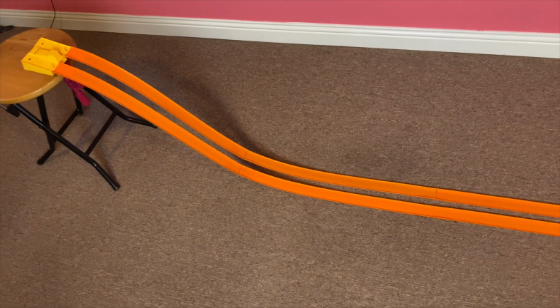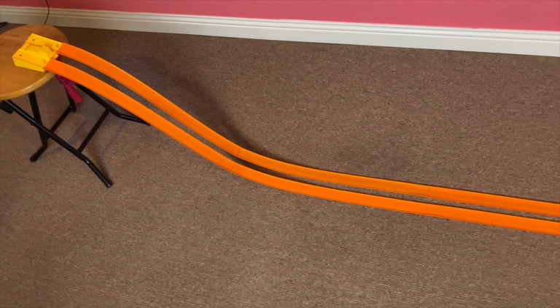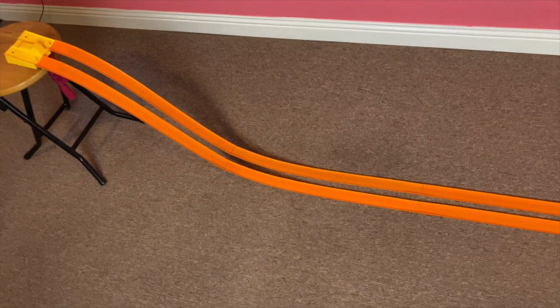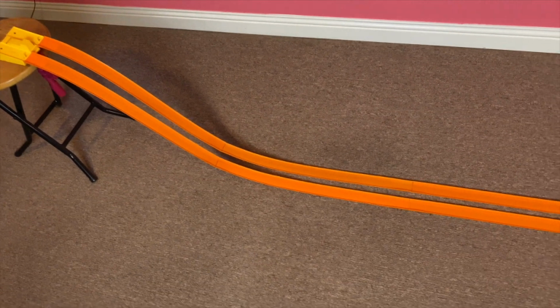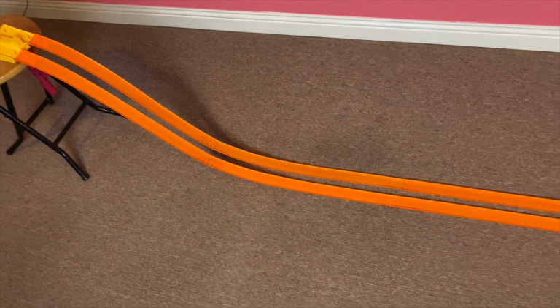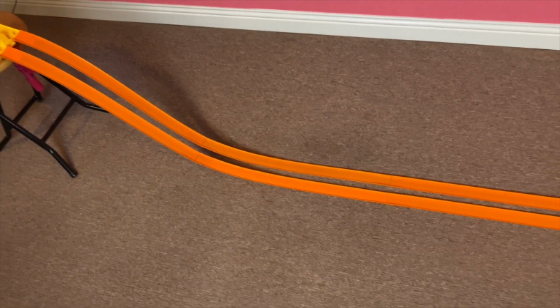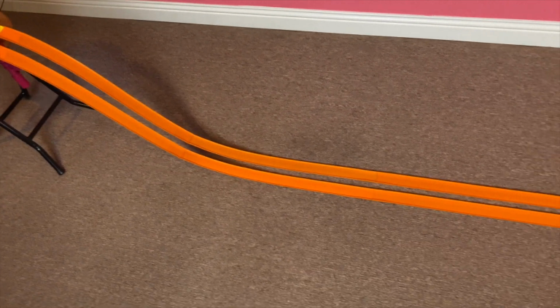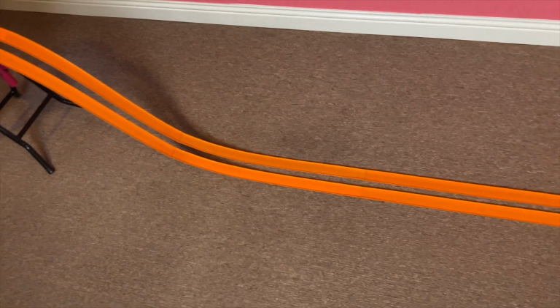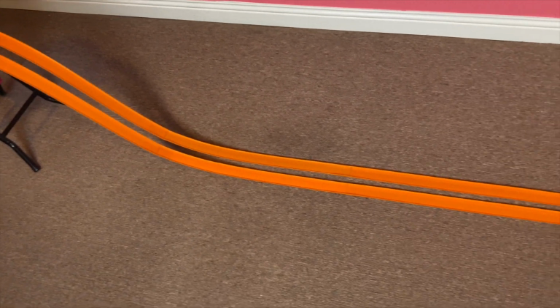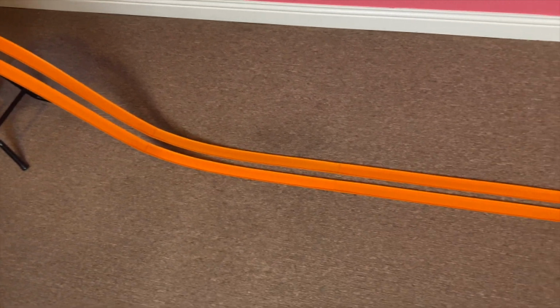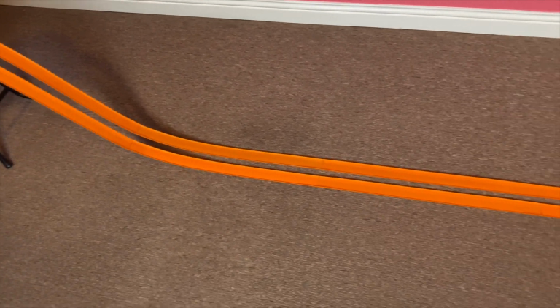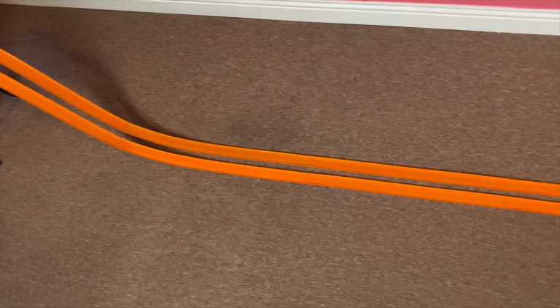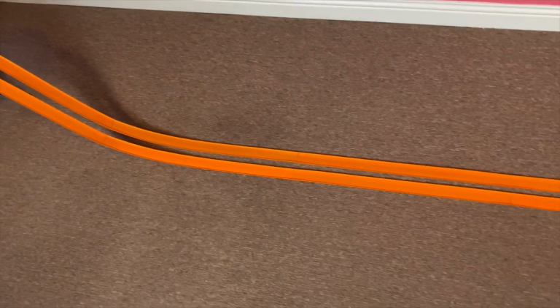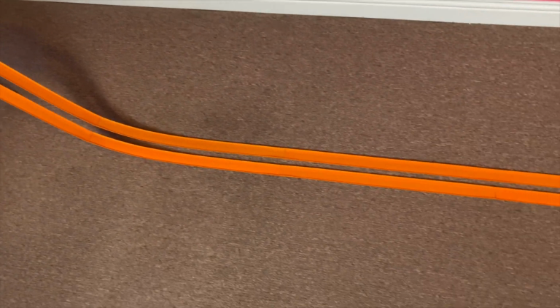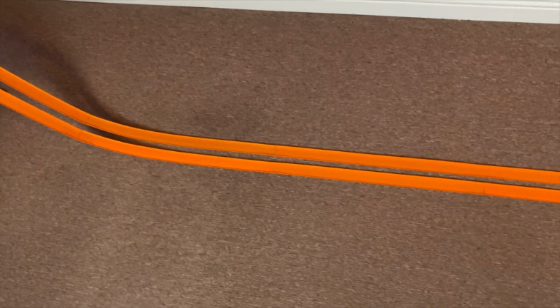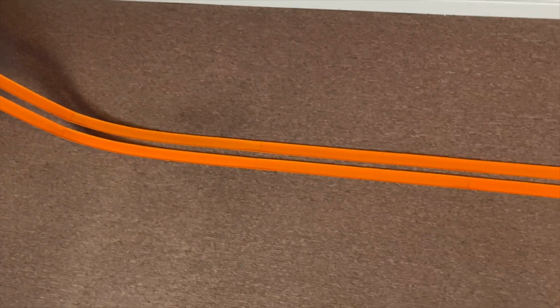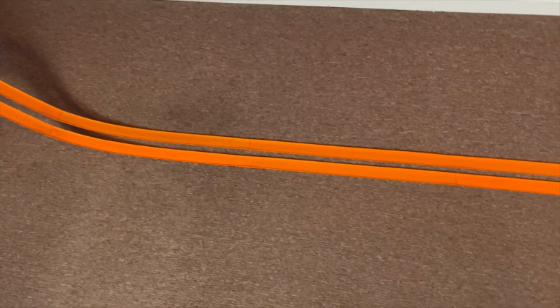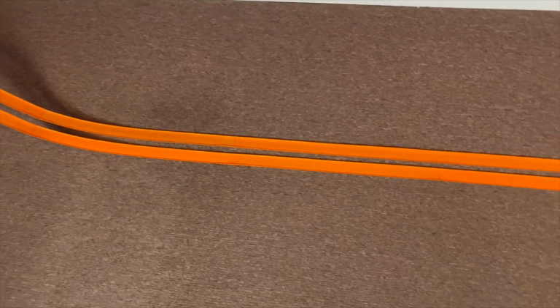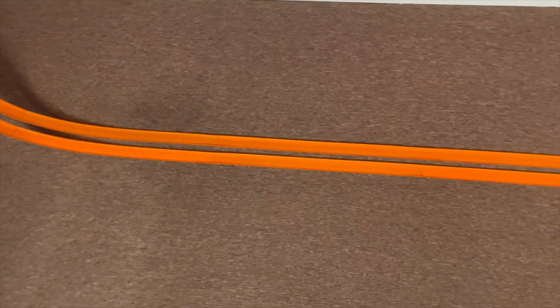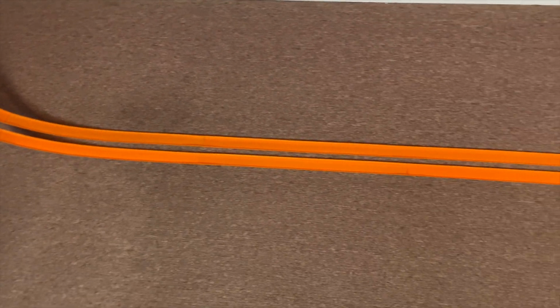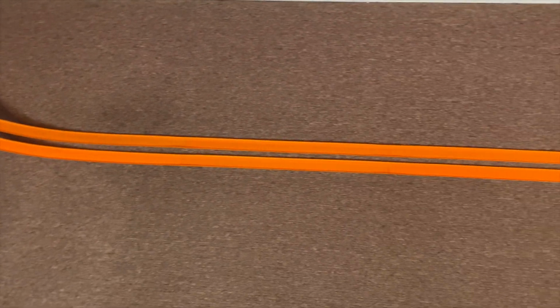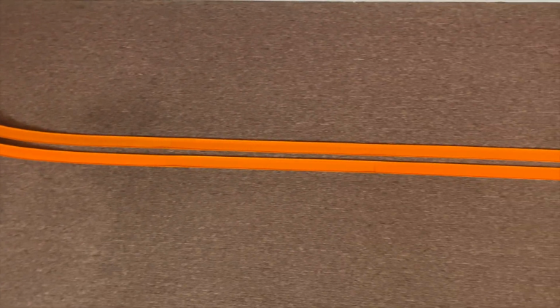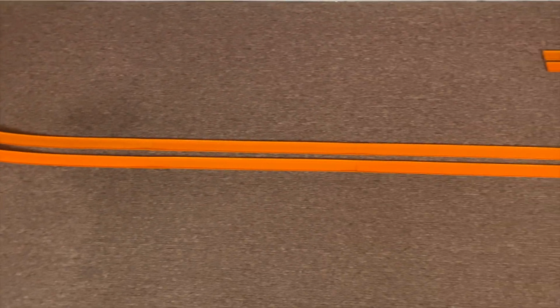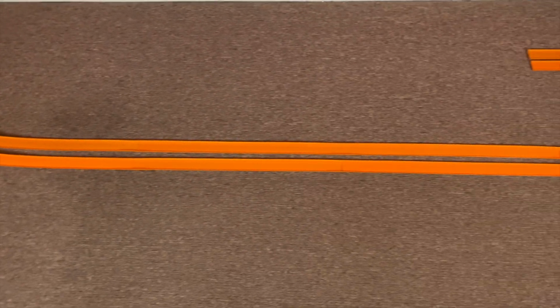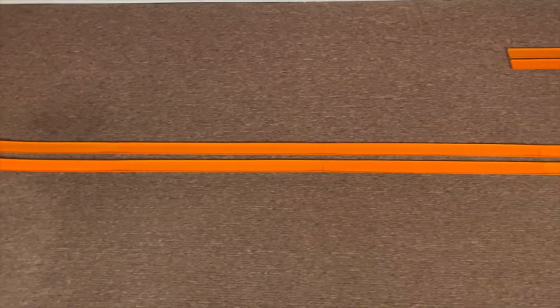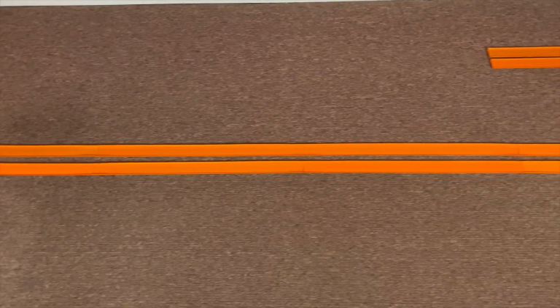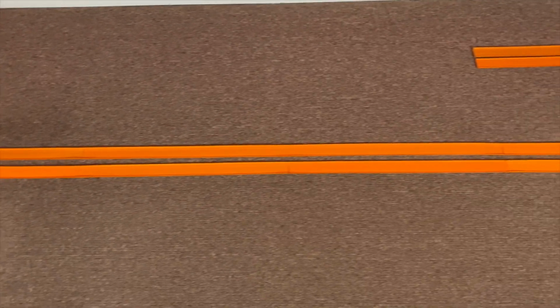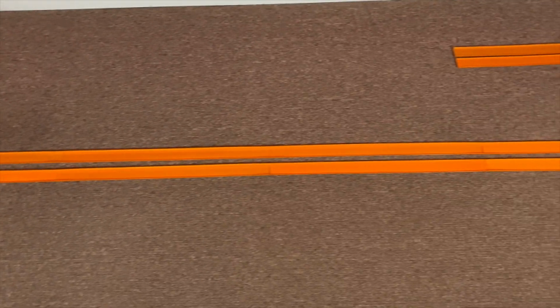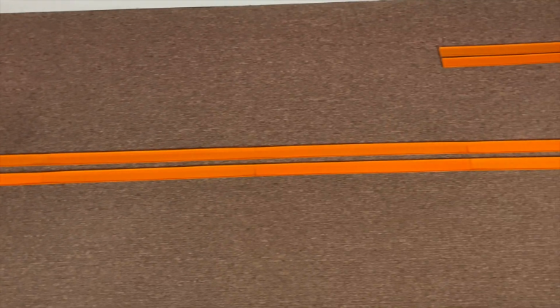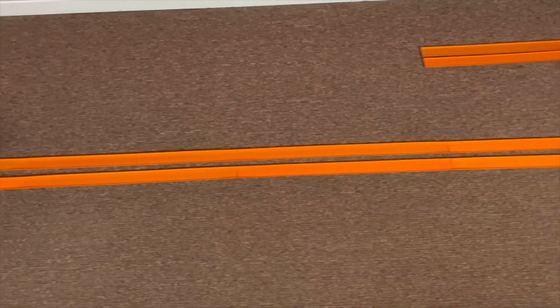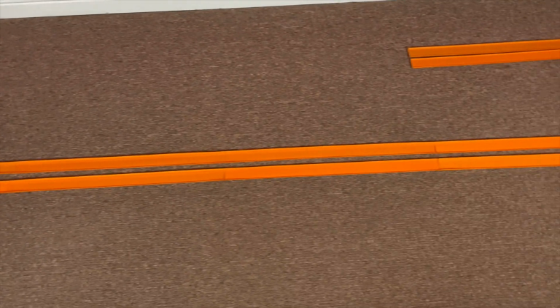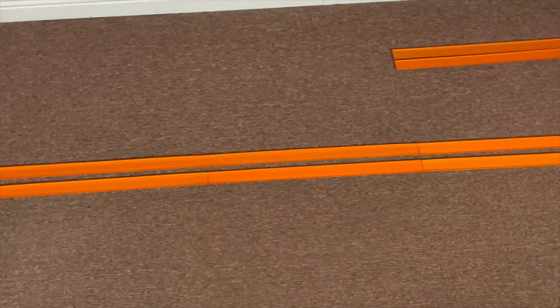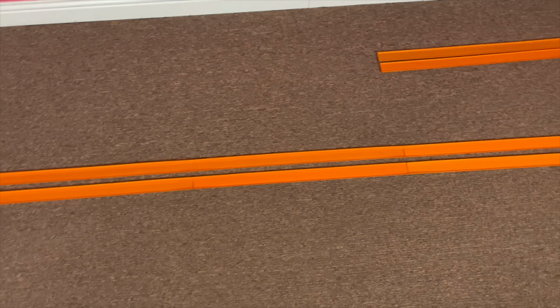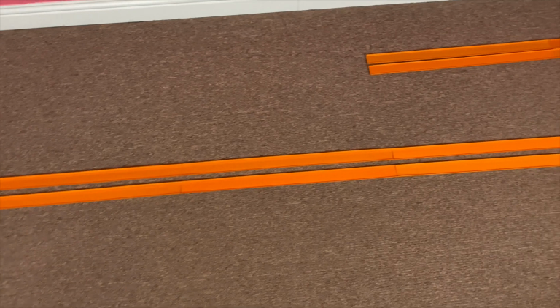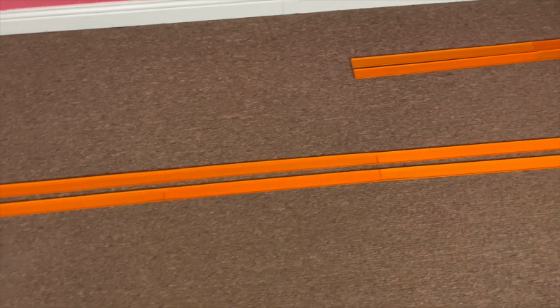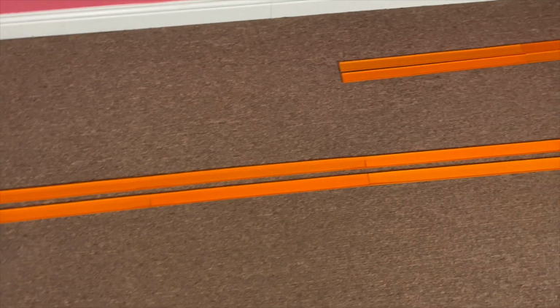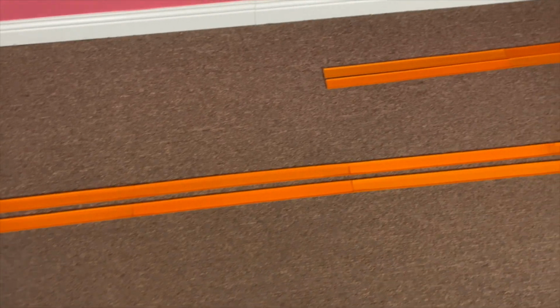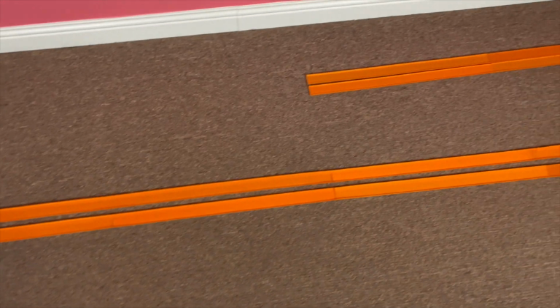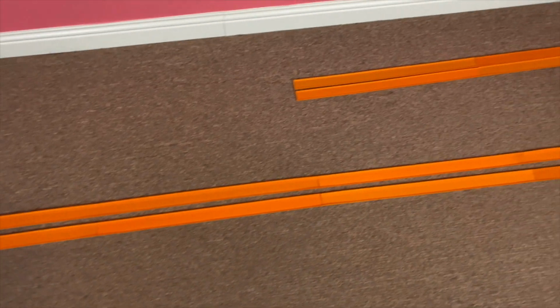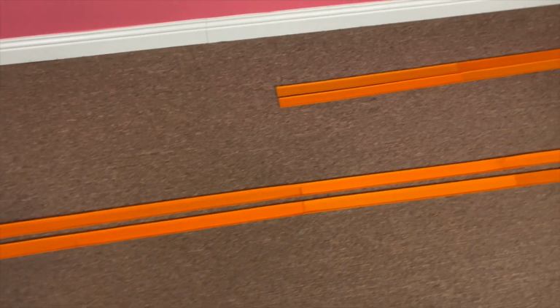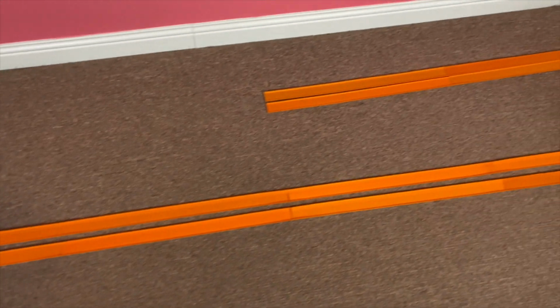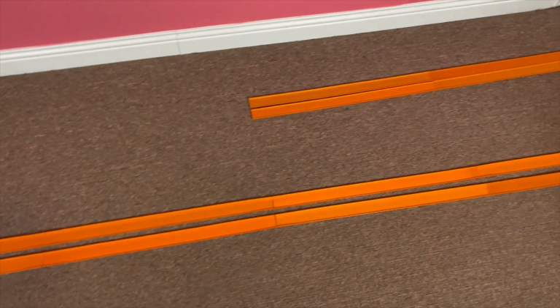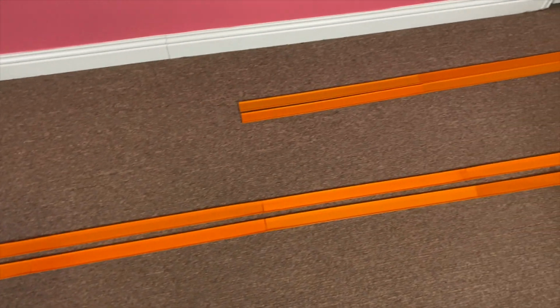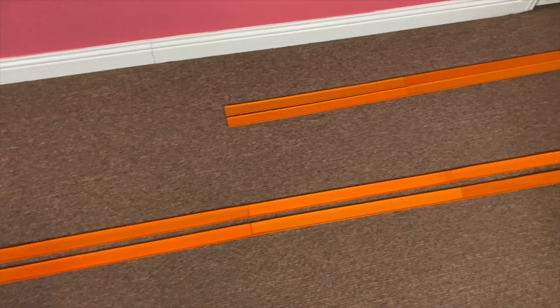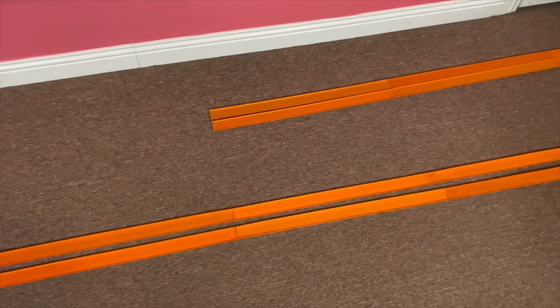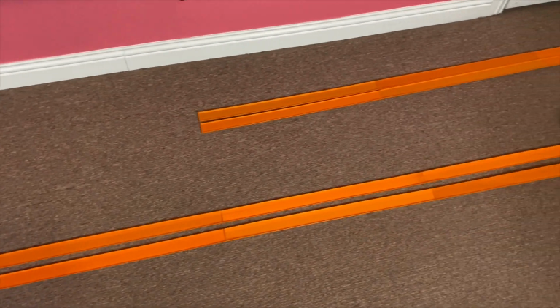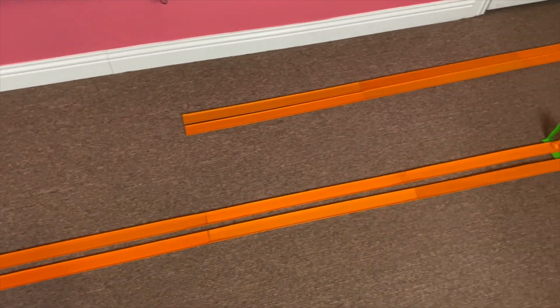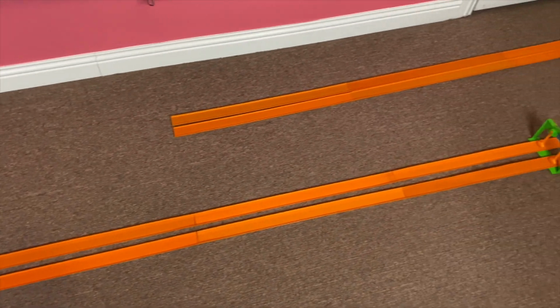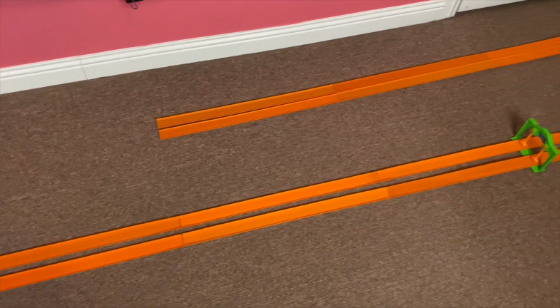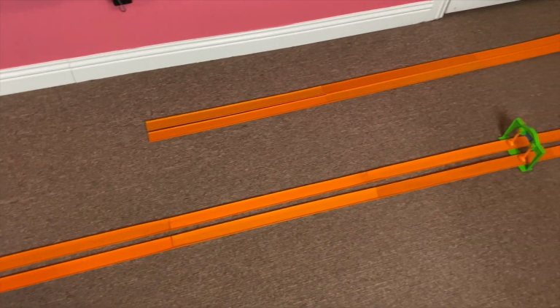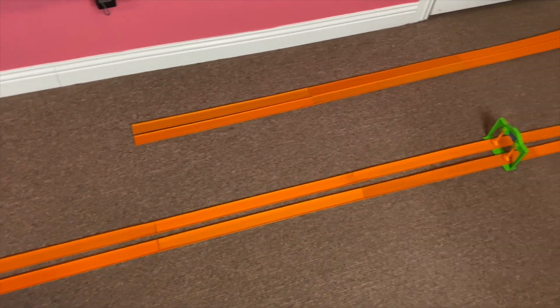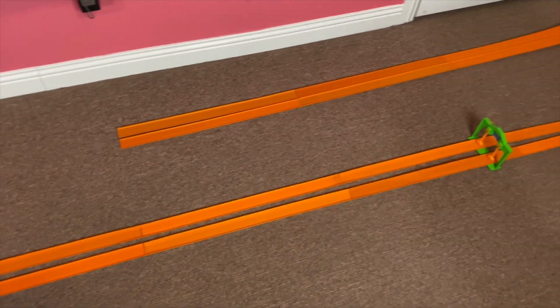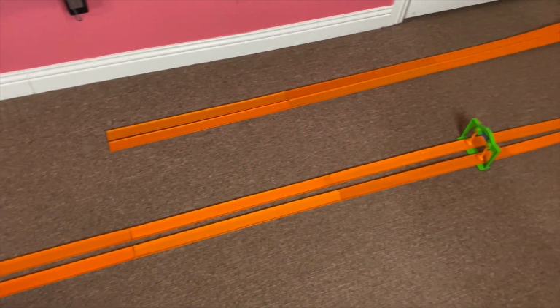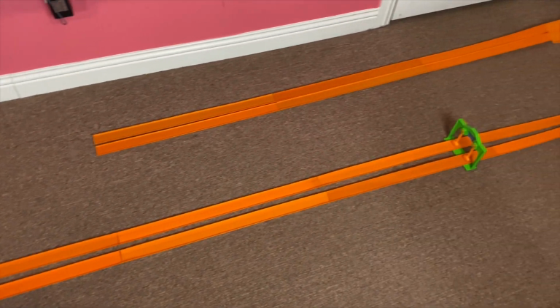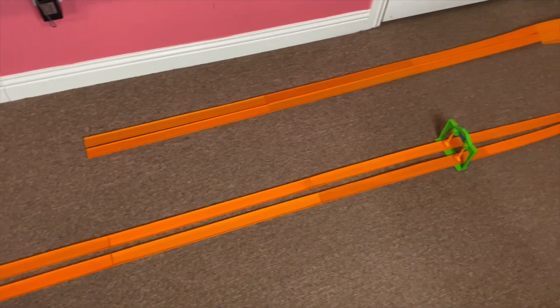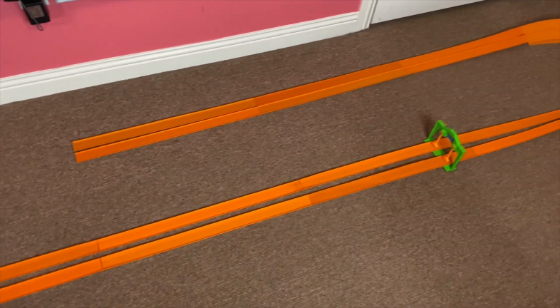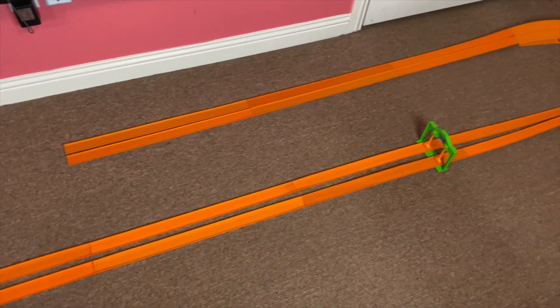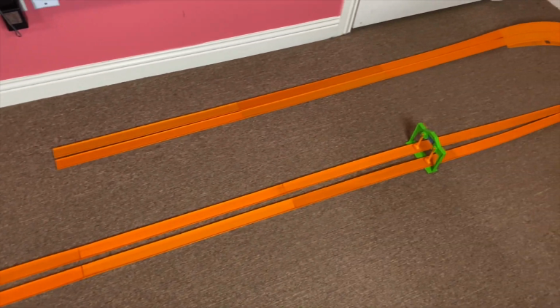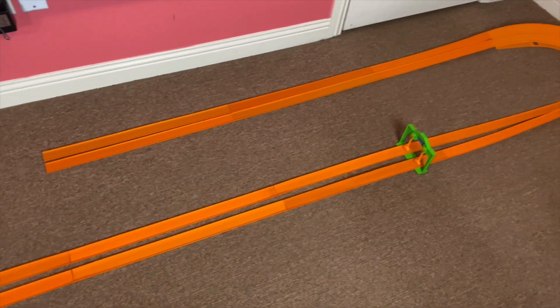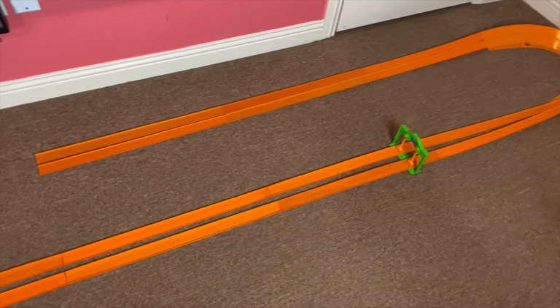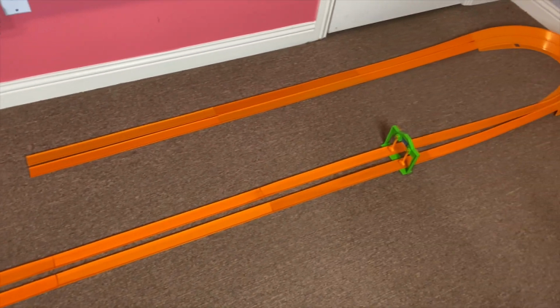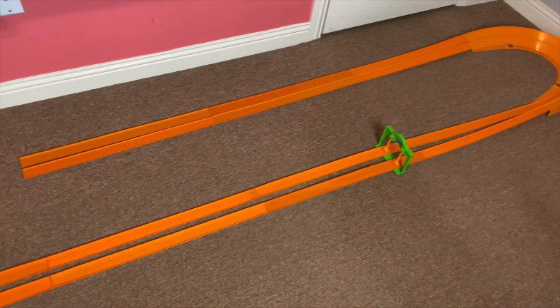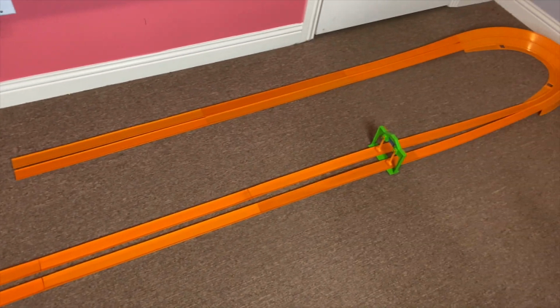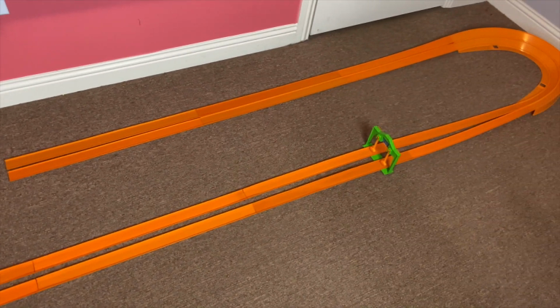Hi, and welcome back to Red Line Race Day. Today we're having a drag race on the drag race action set. I added a dual lane curve banking to the left. Let's see what happens.